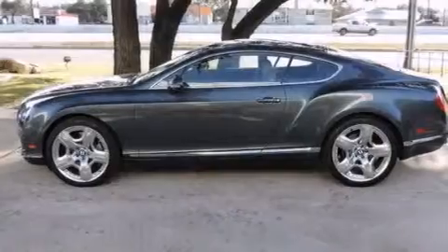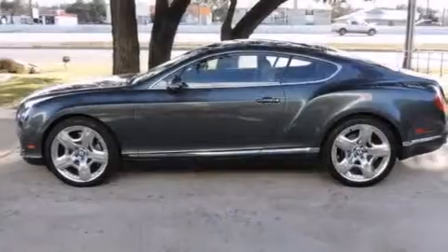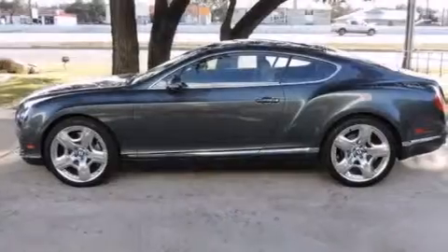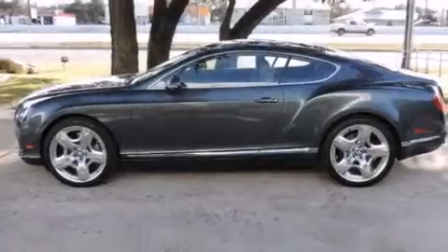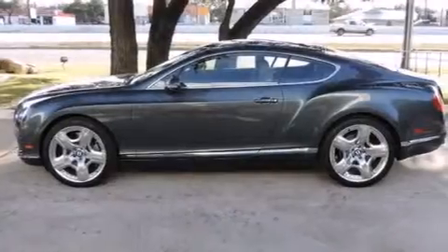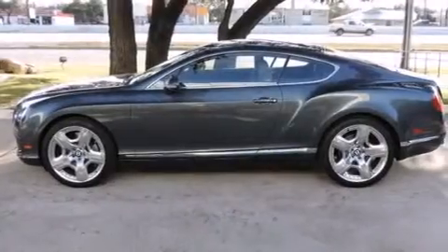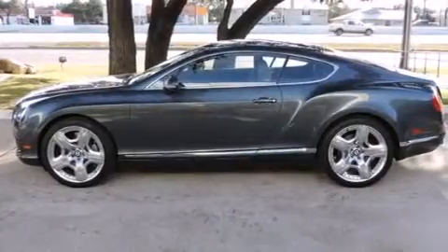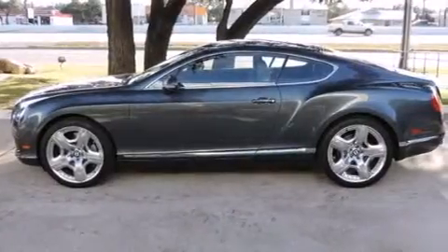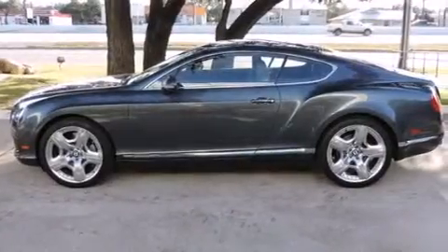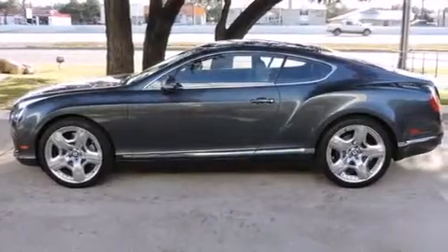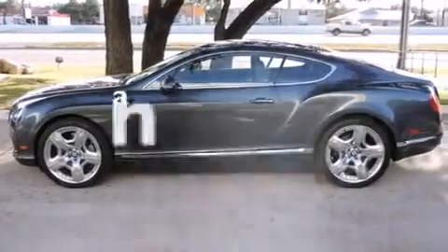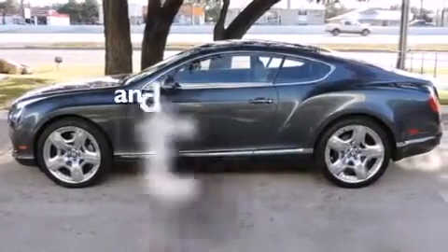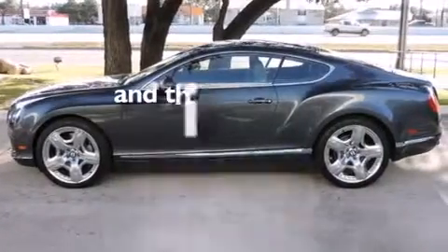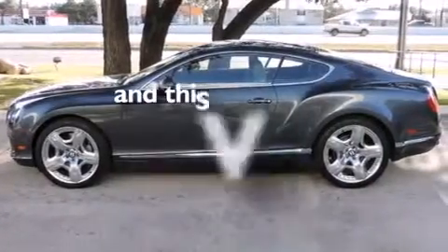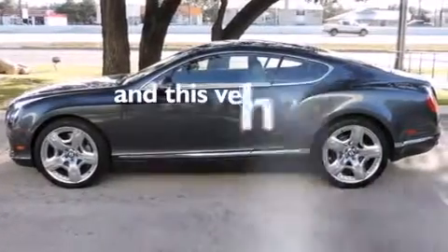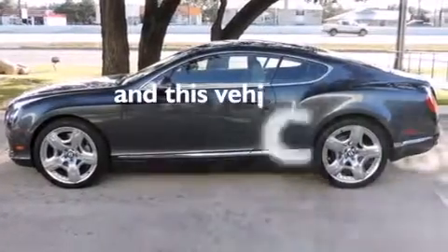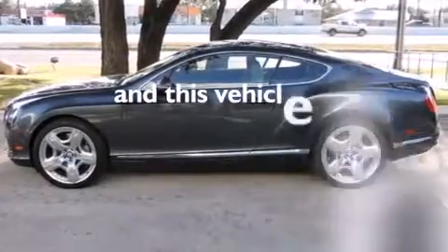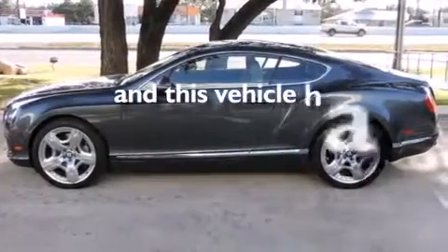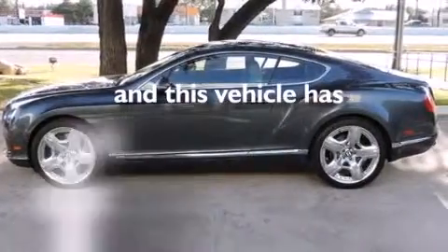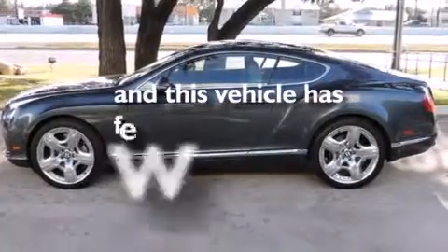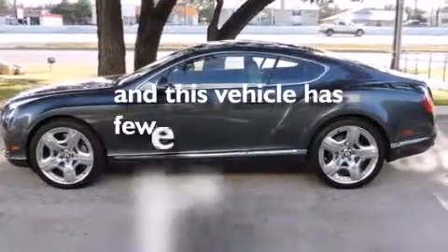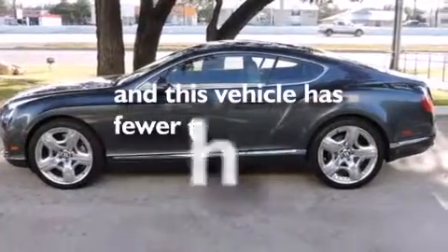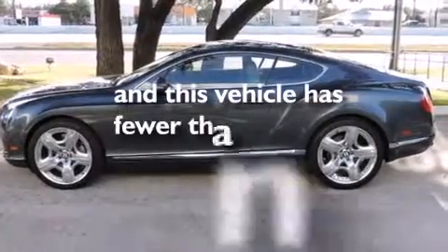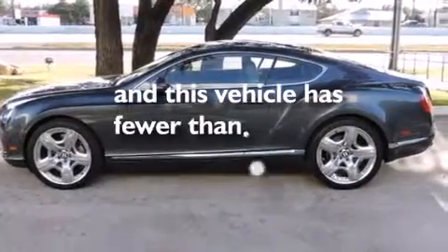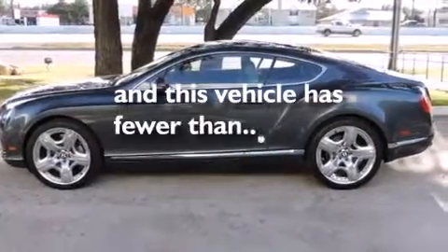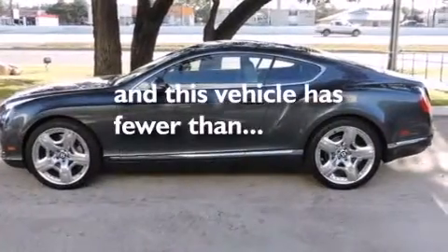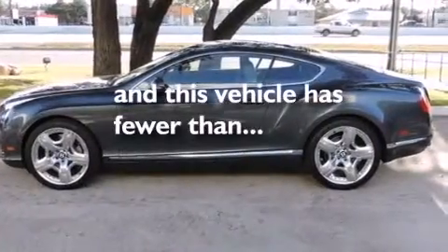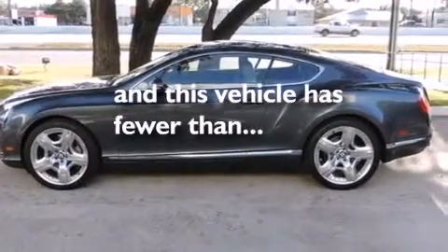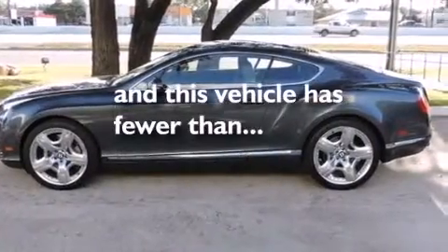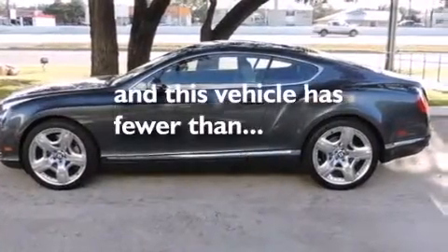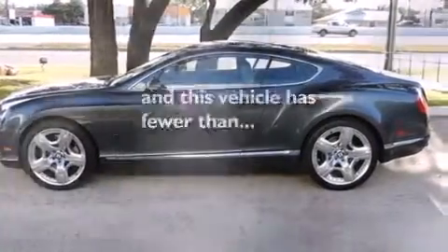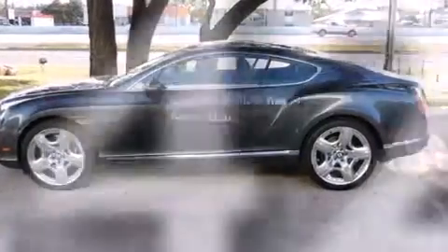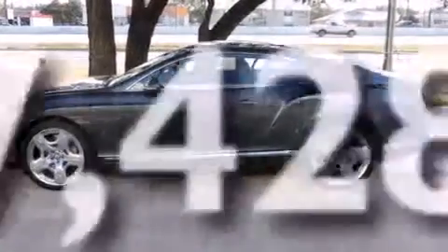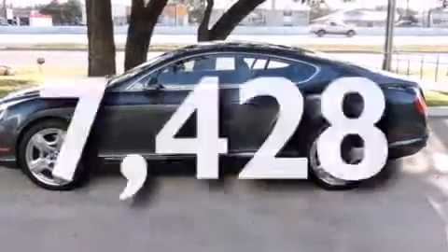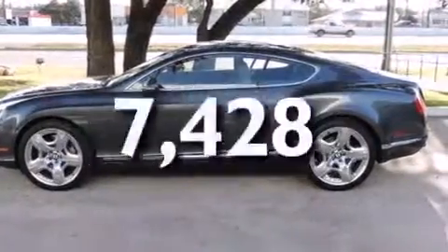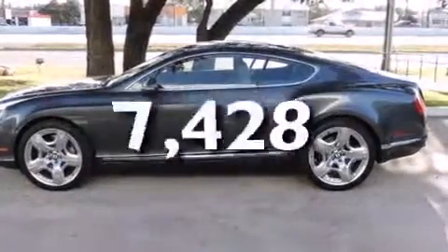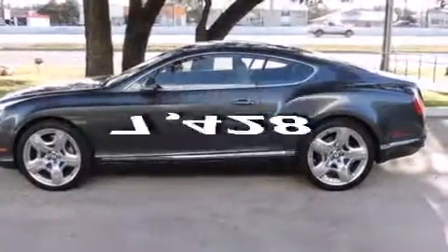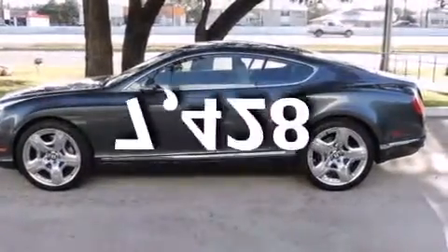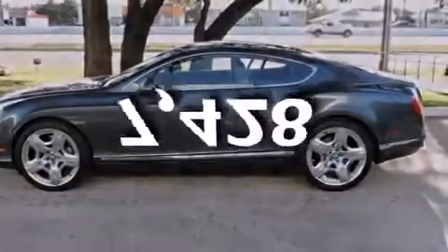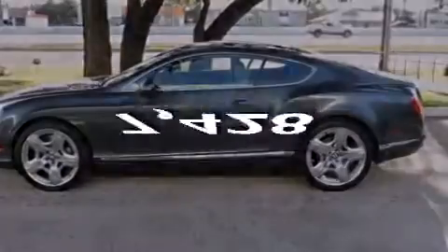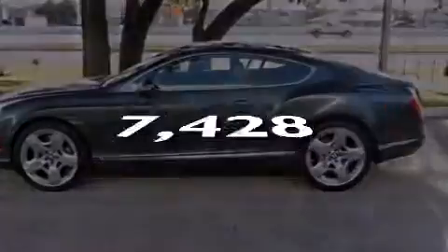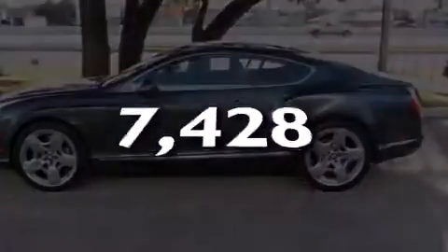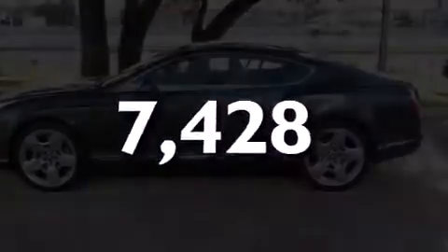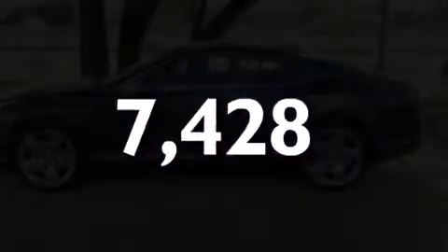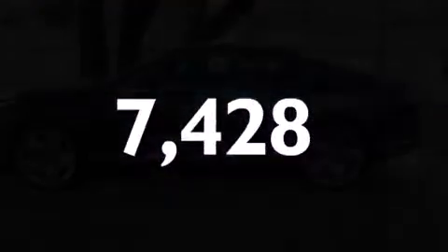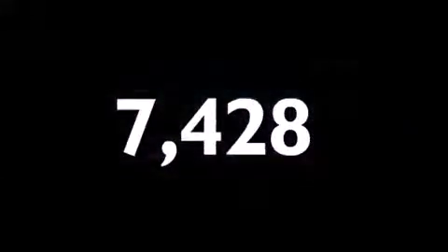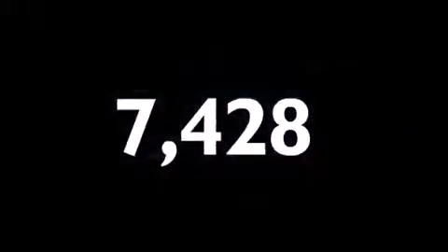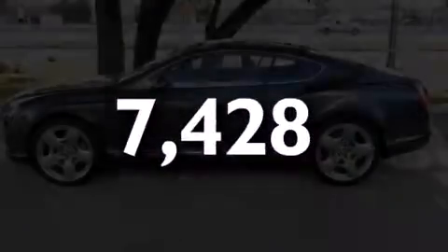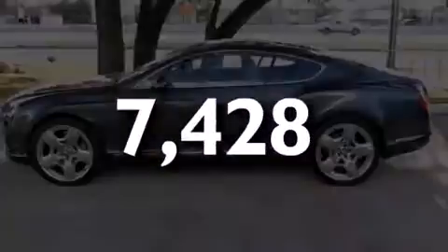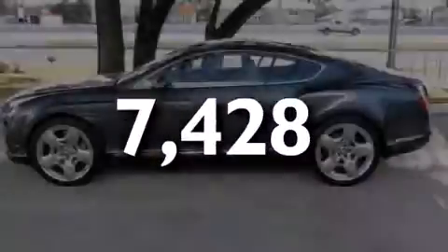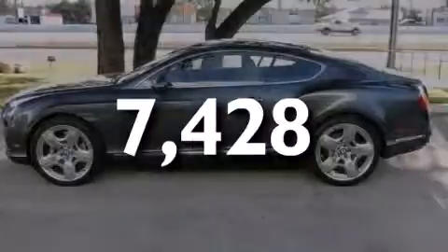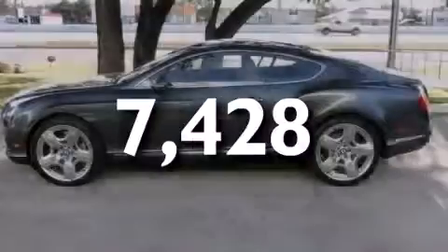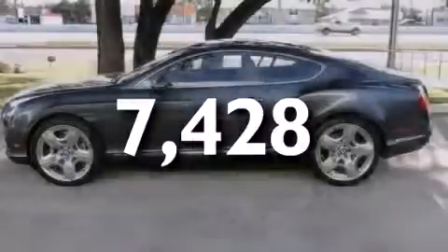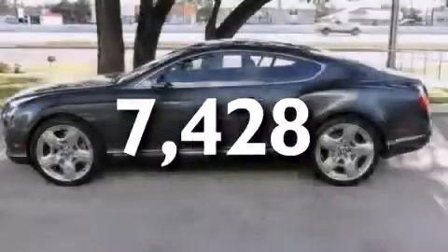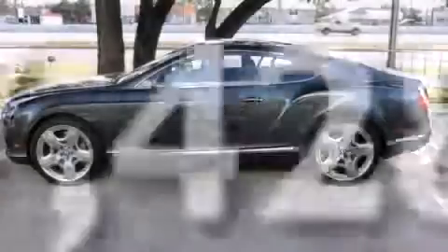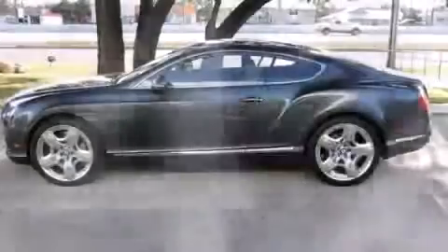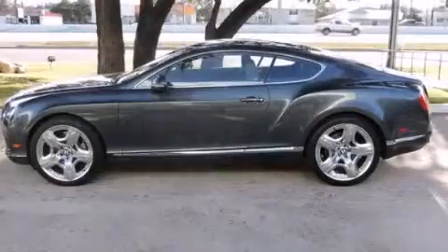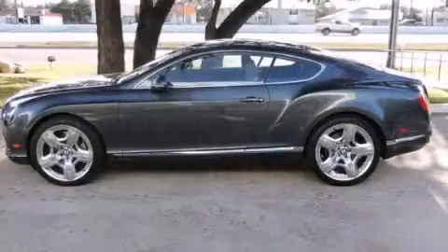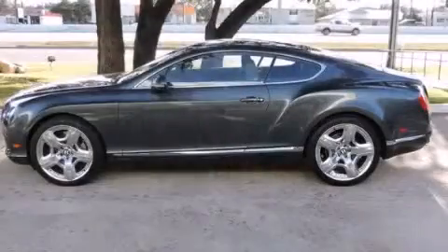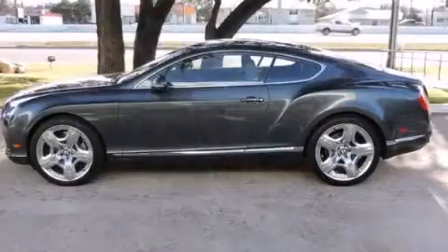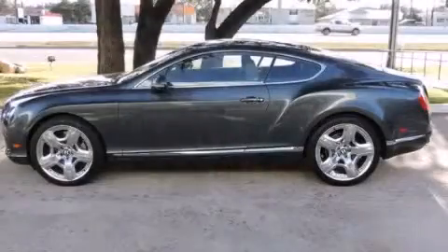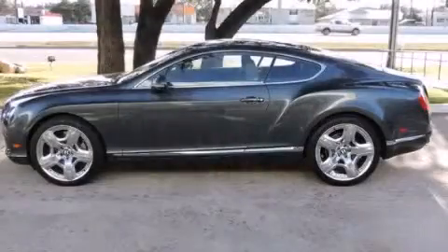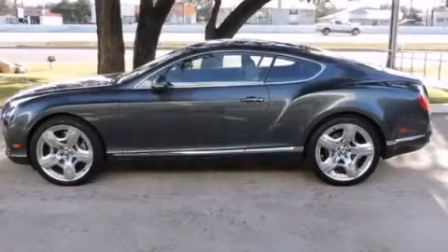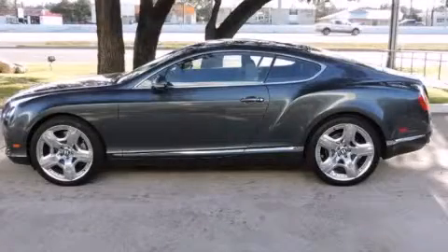This vehicle has fewer than 8,000 miles on the odometer. Contact us today to arrange your test drive.